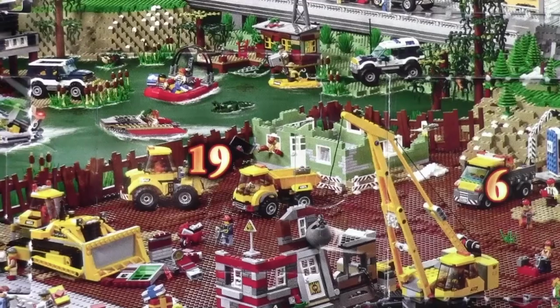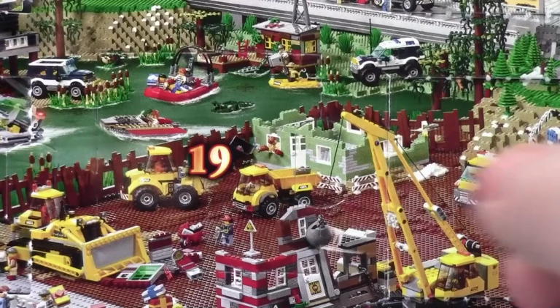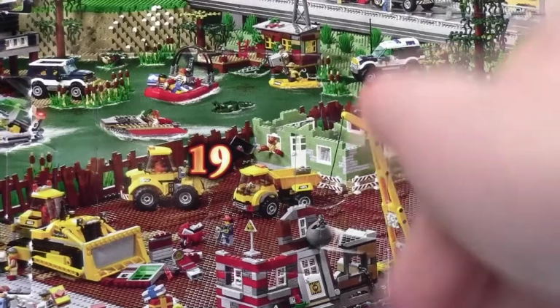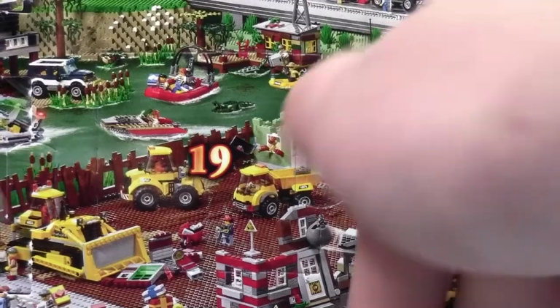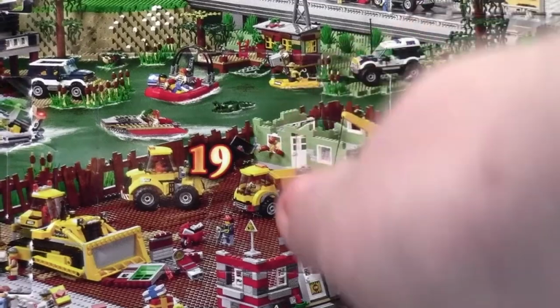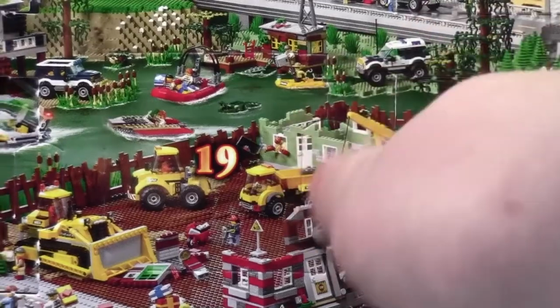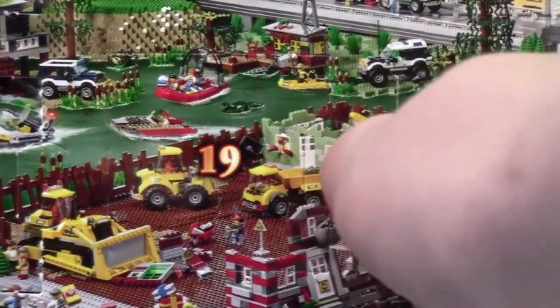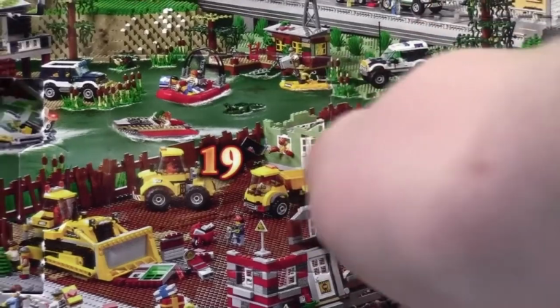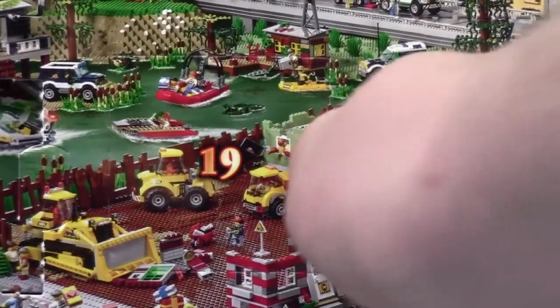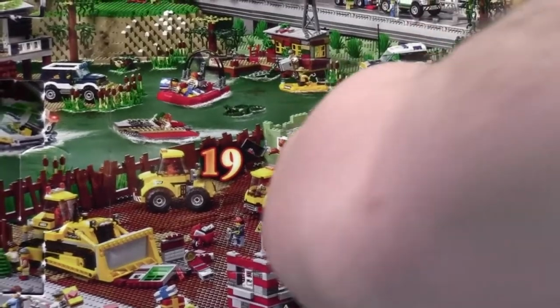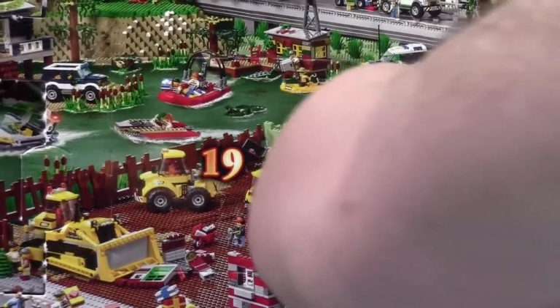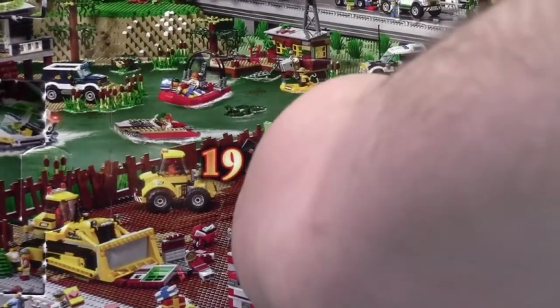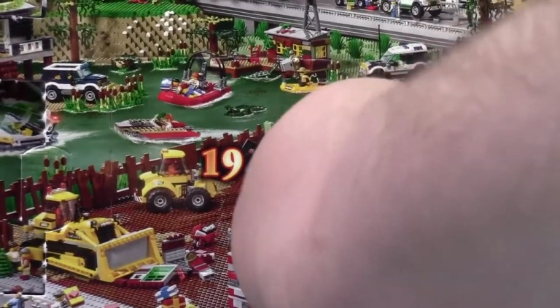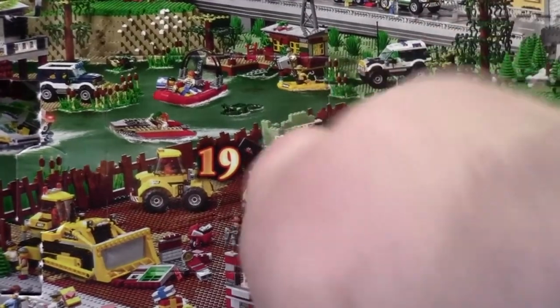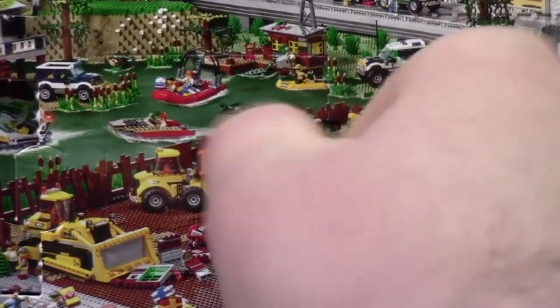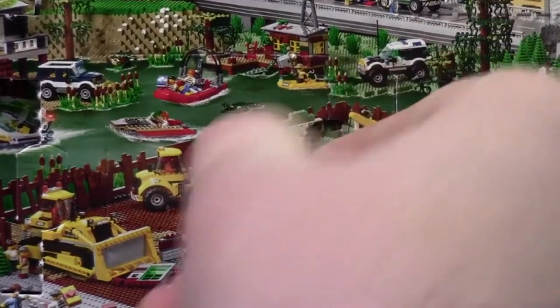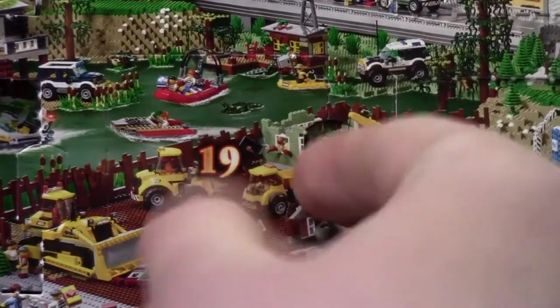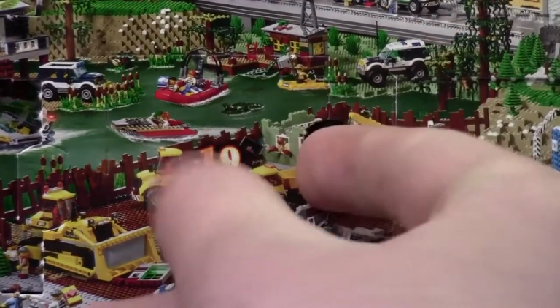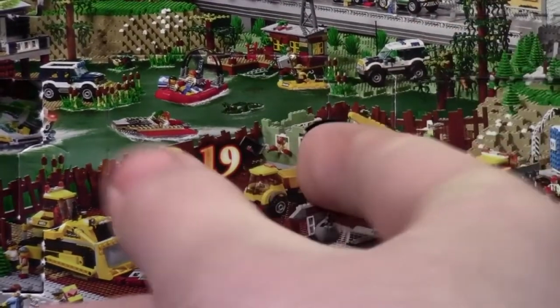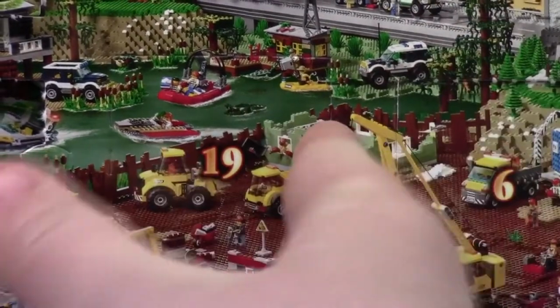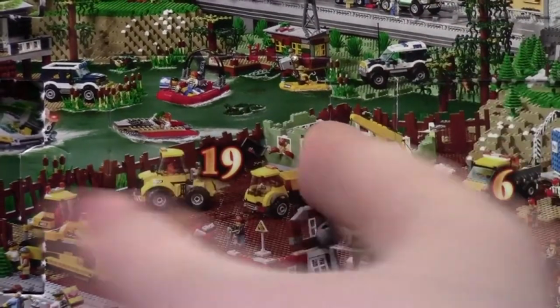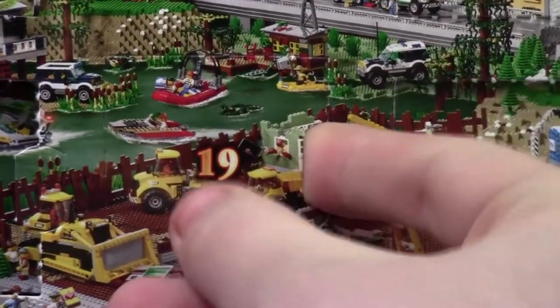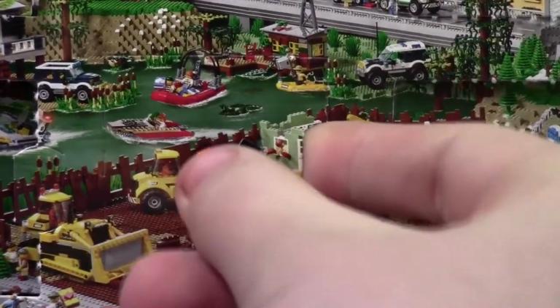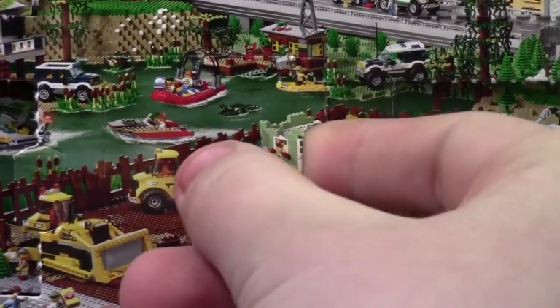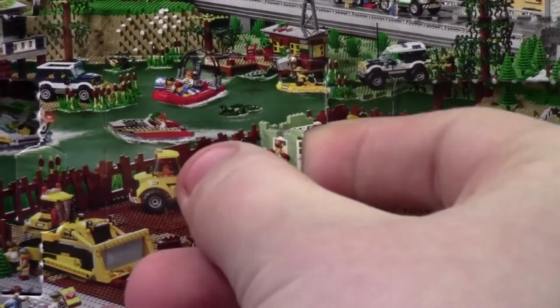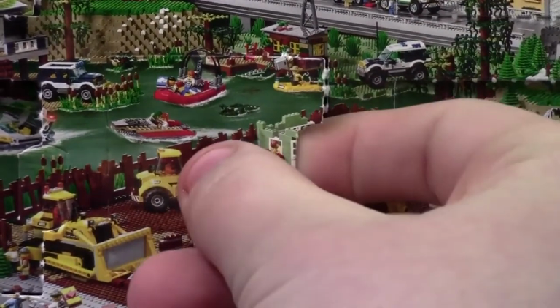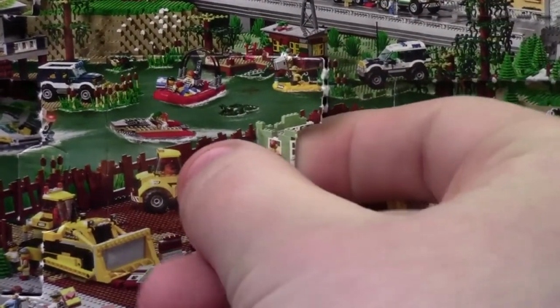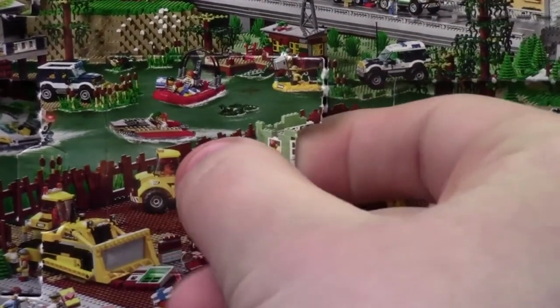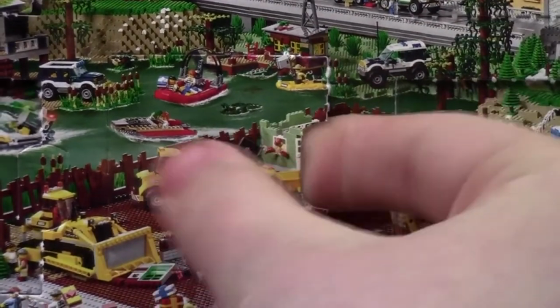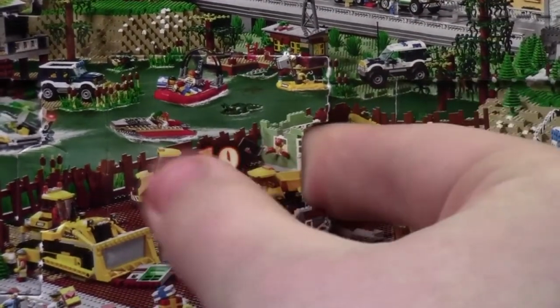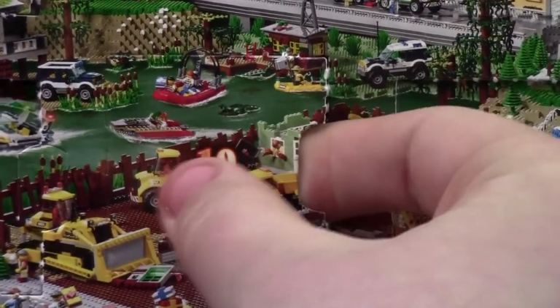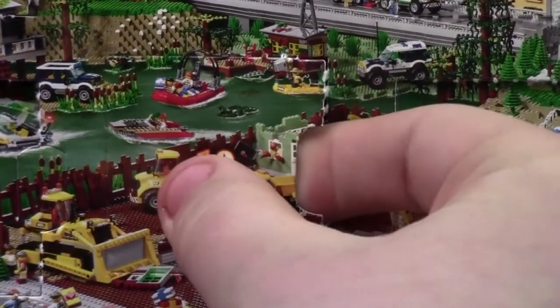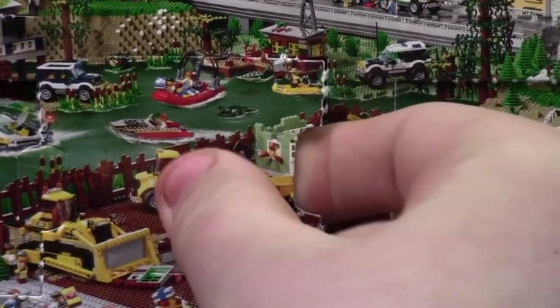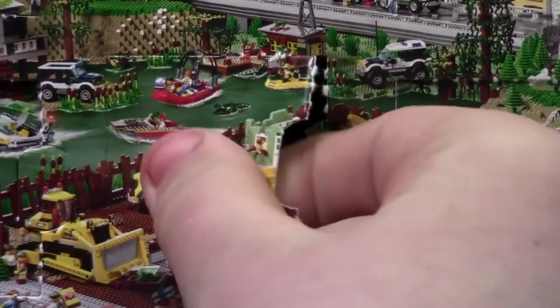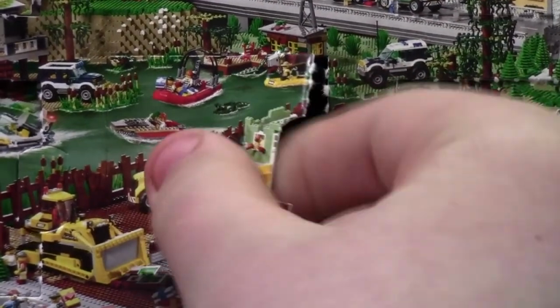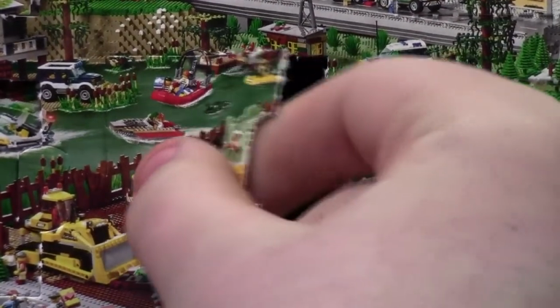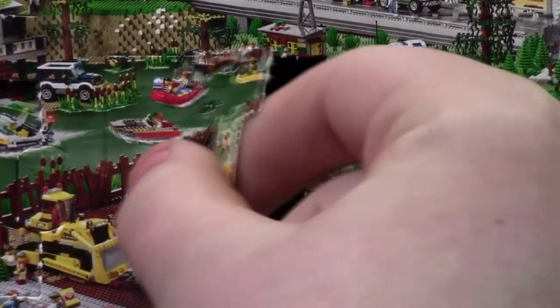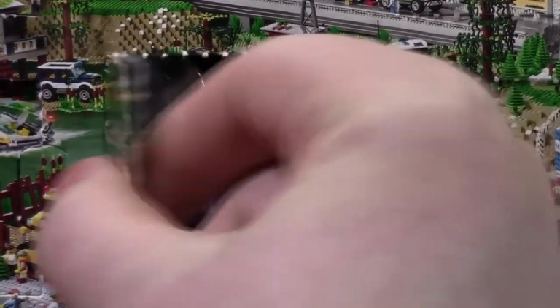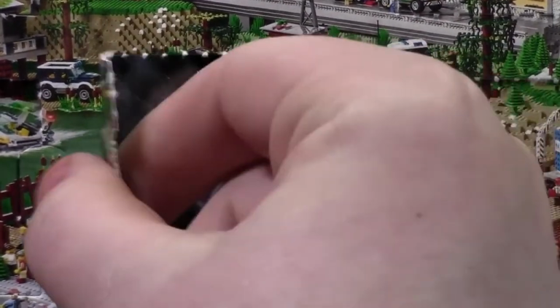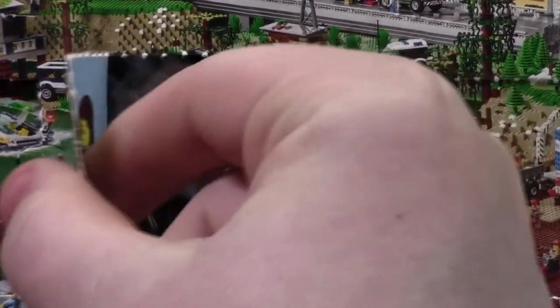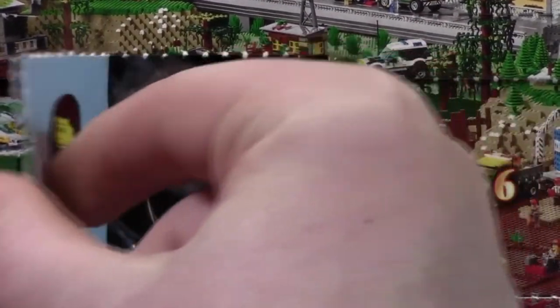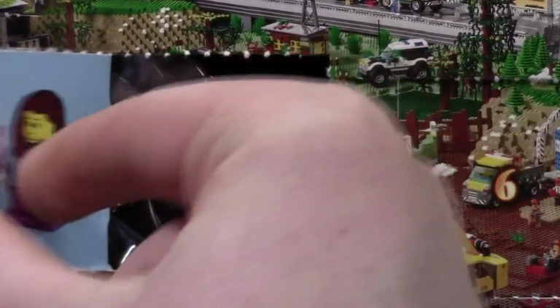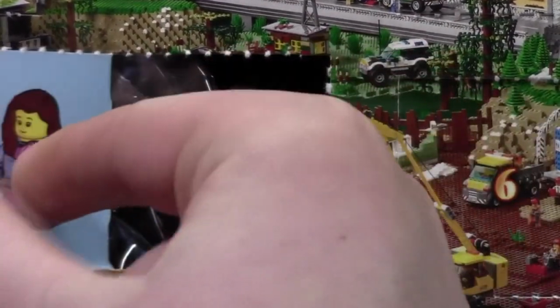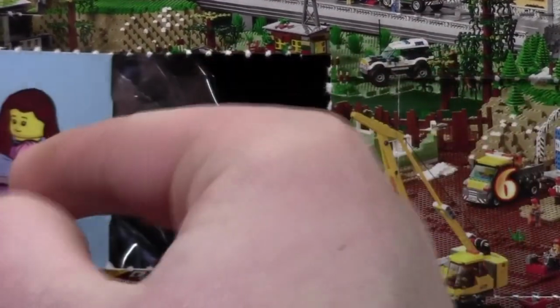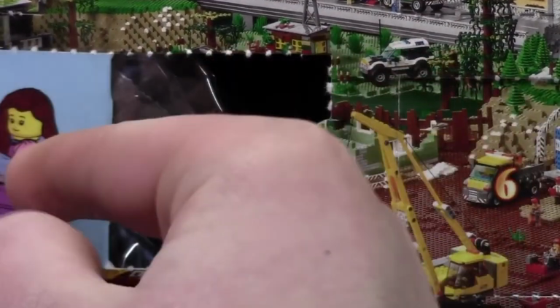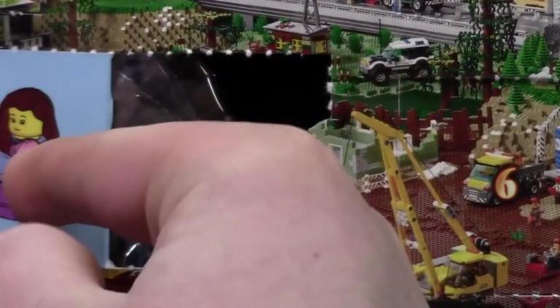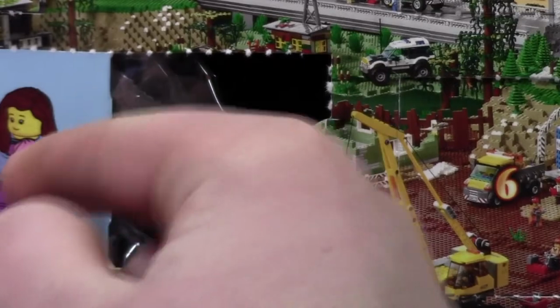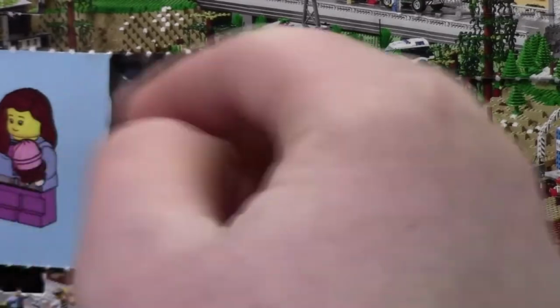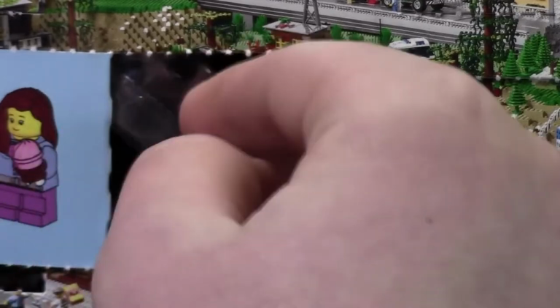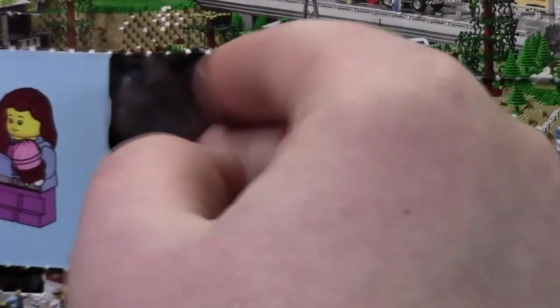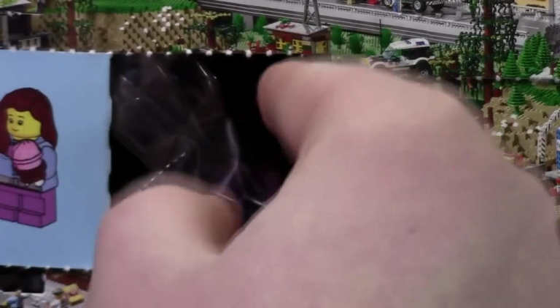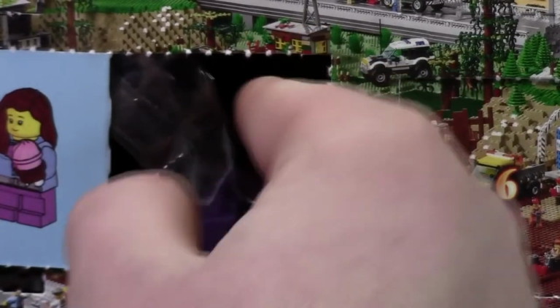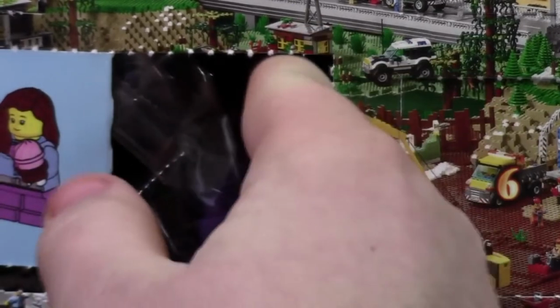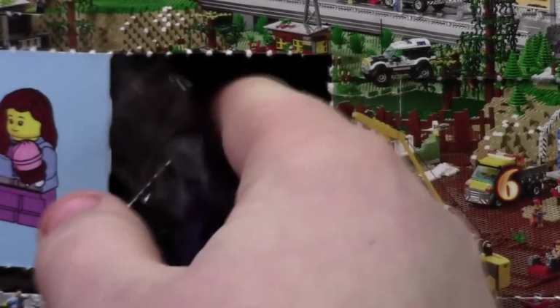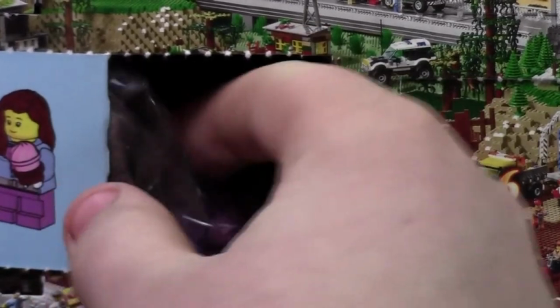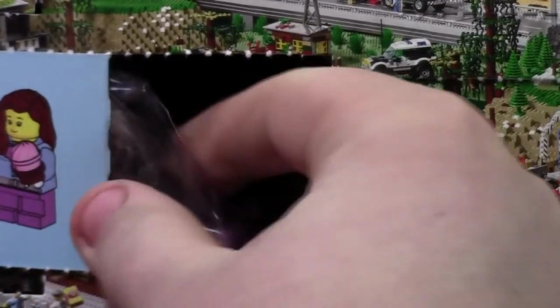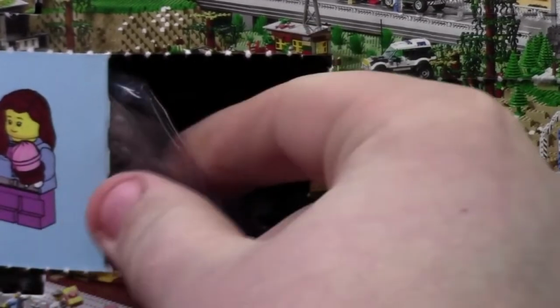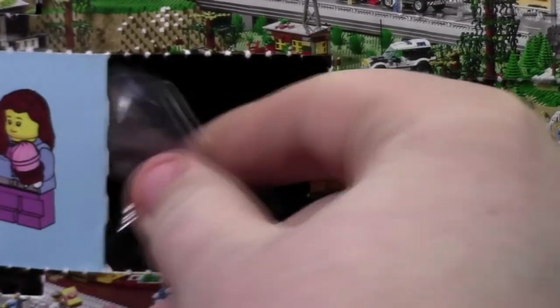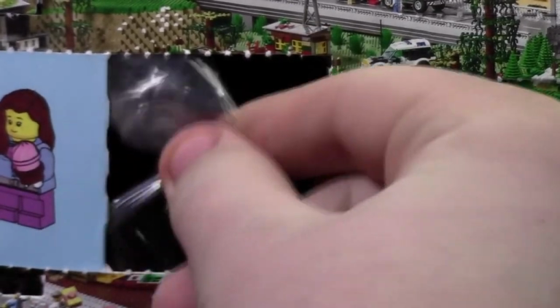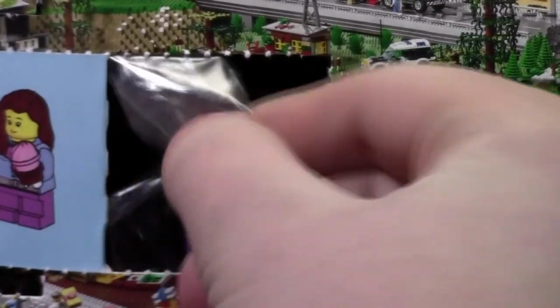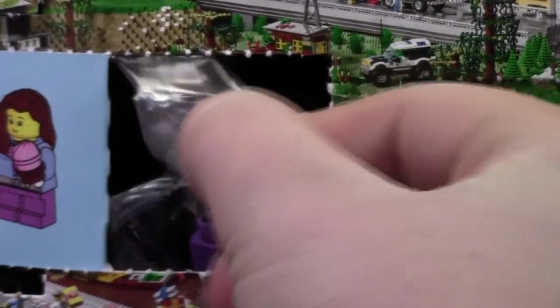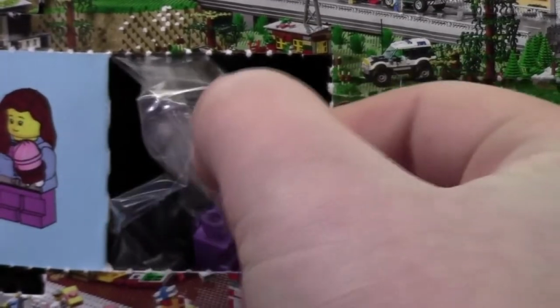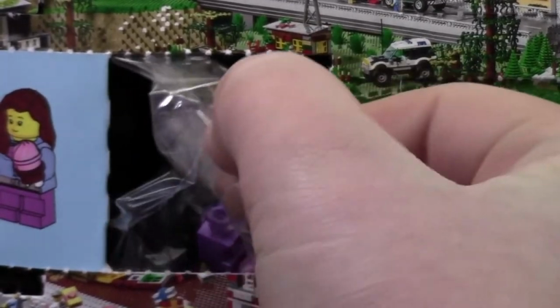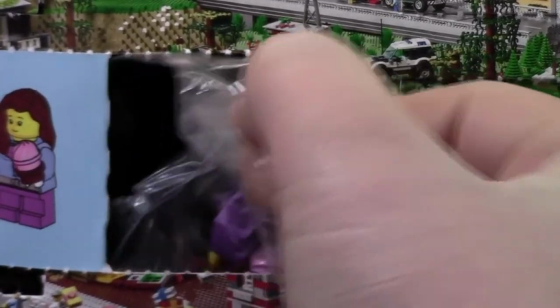Hey everybody, BrickLubber18 here today with day number 19 of the LEGO City Advent Calendar 2015. So today we got a minifigure.